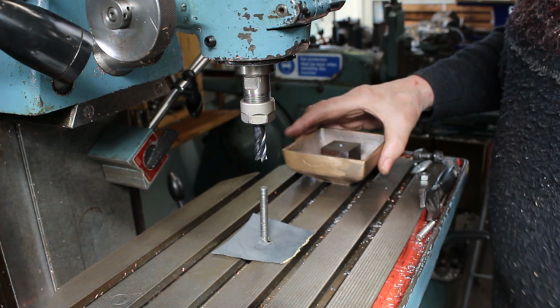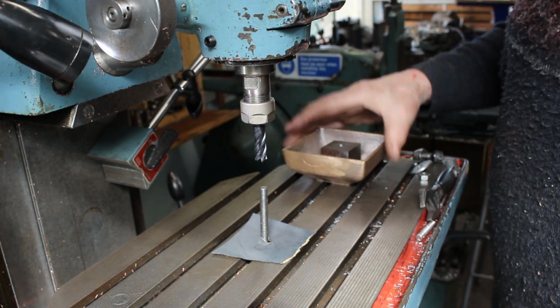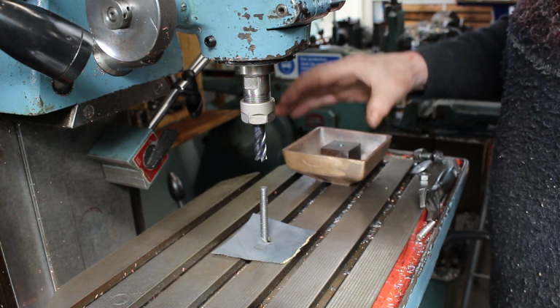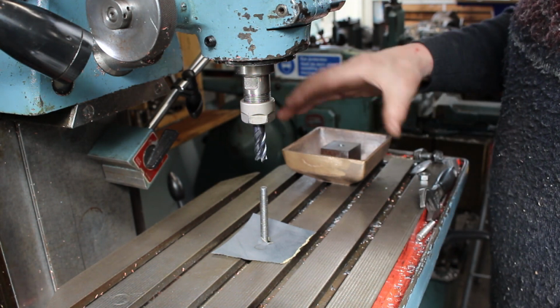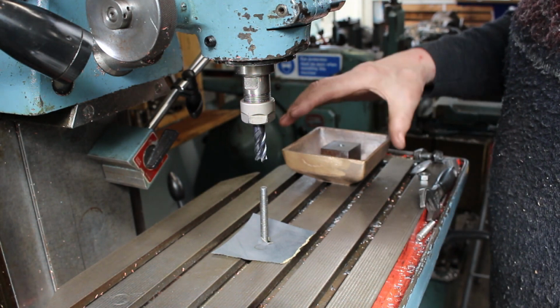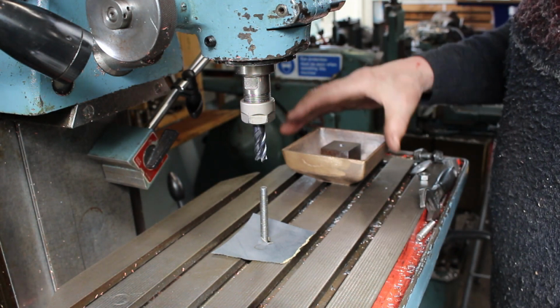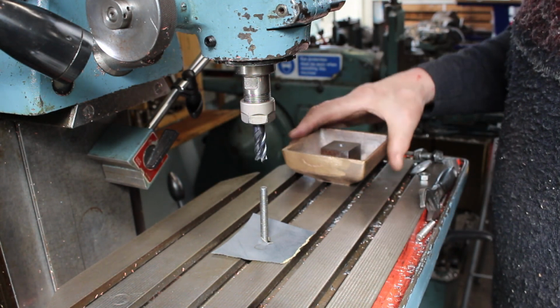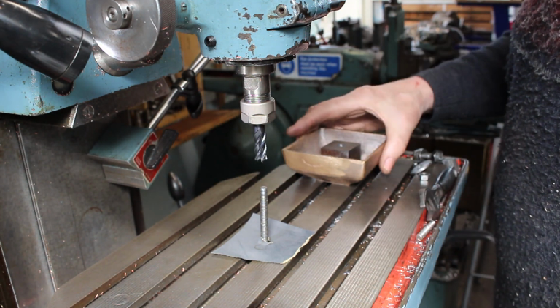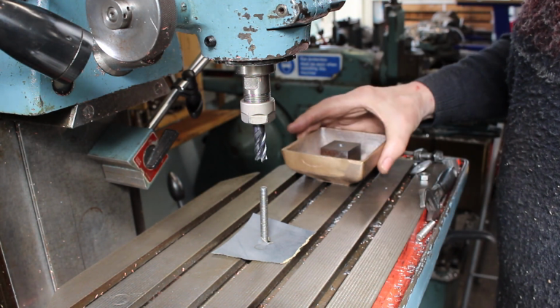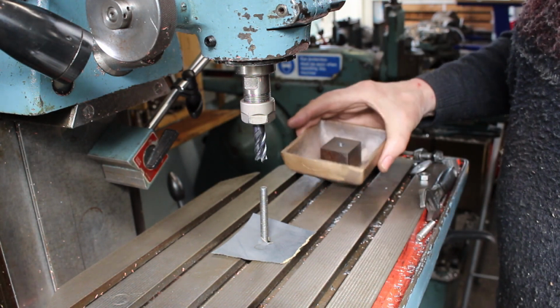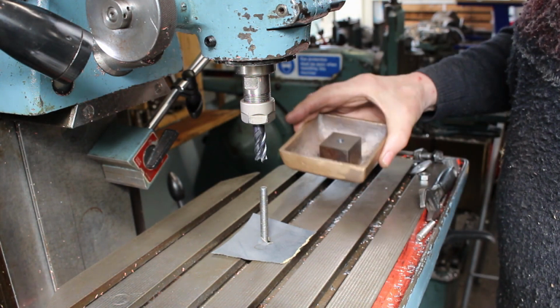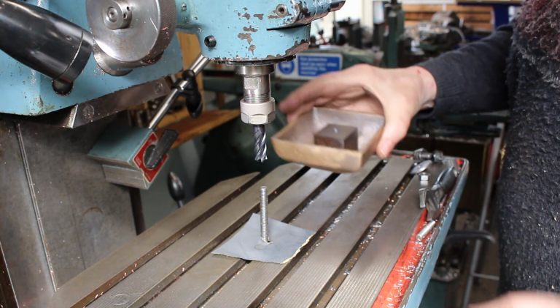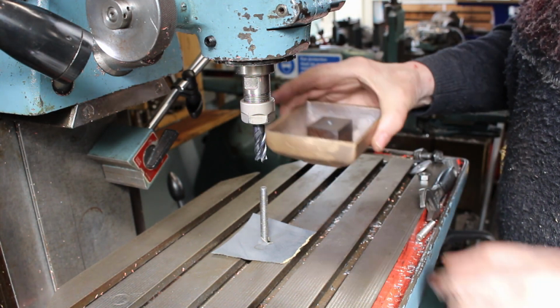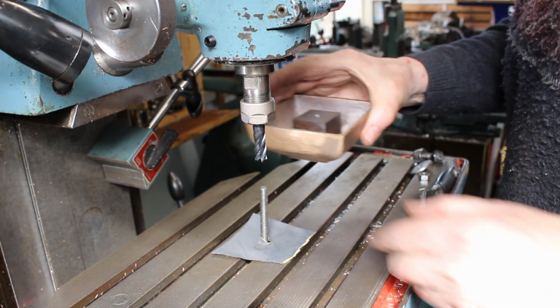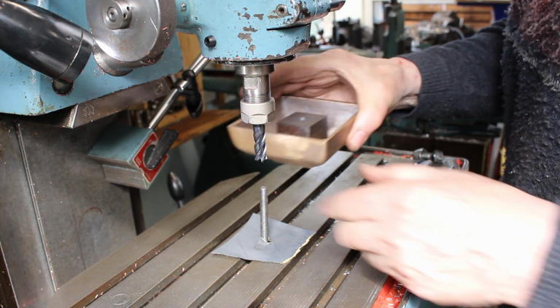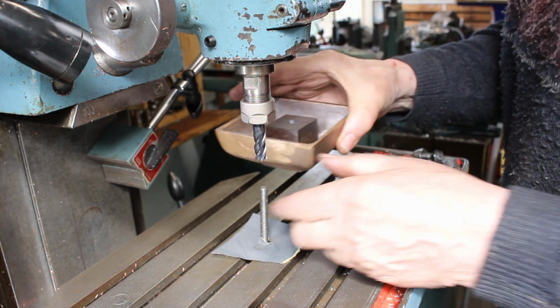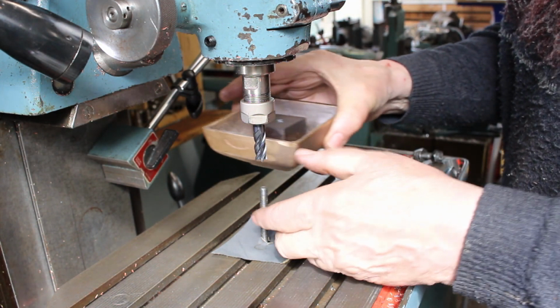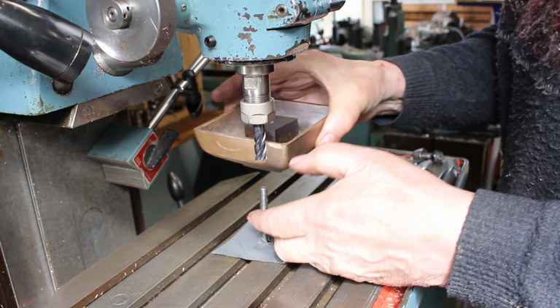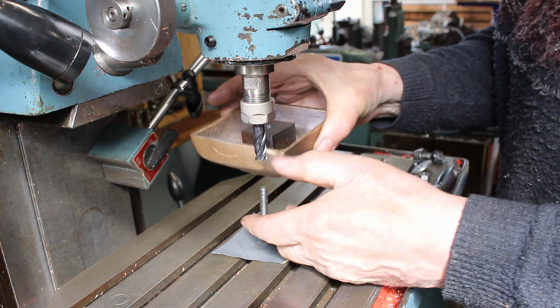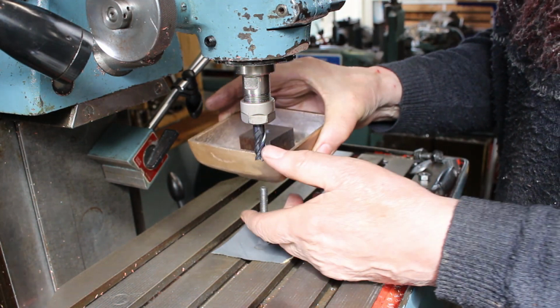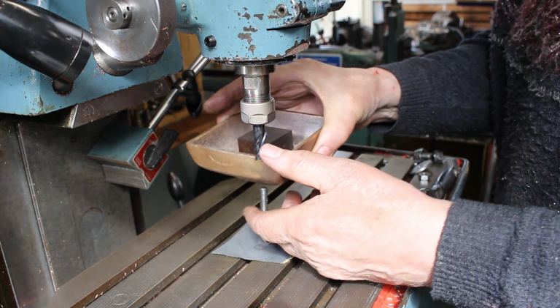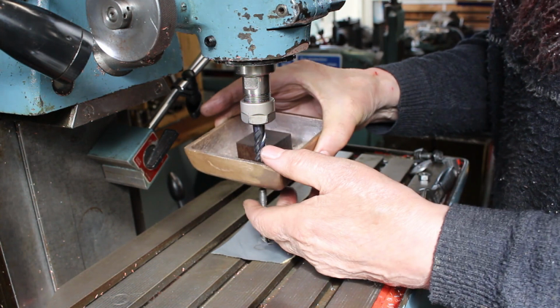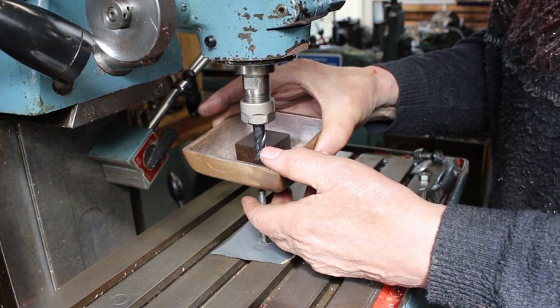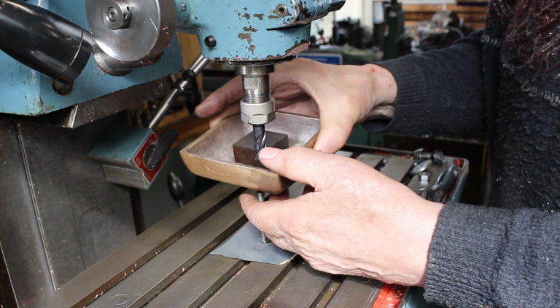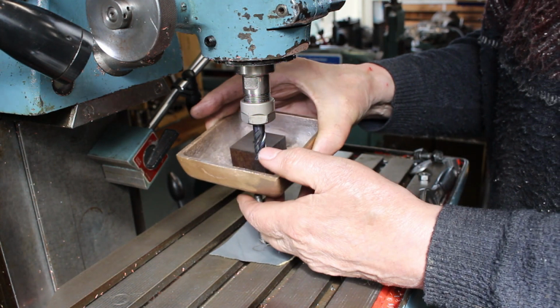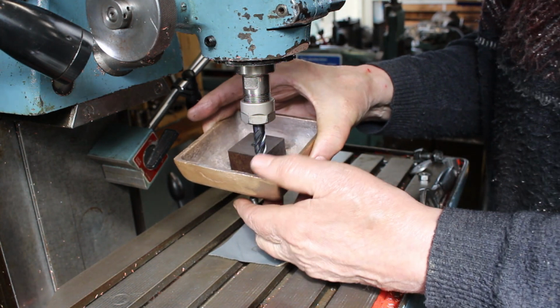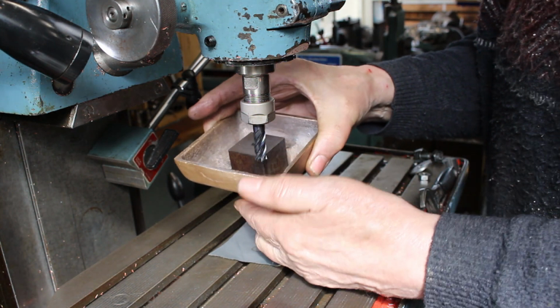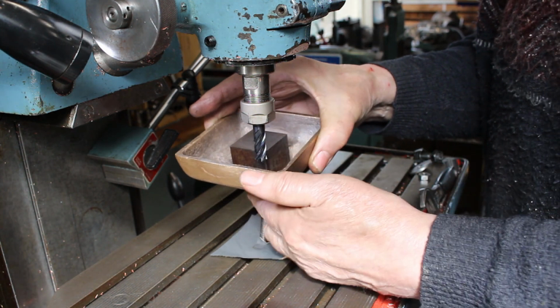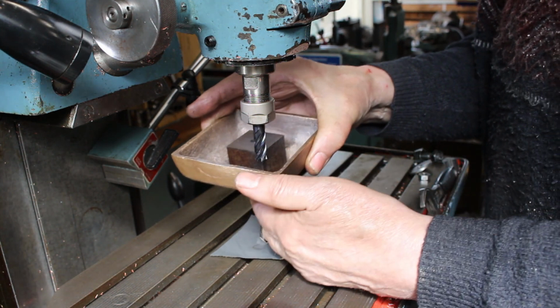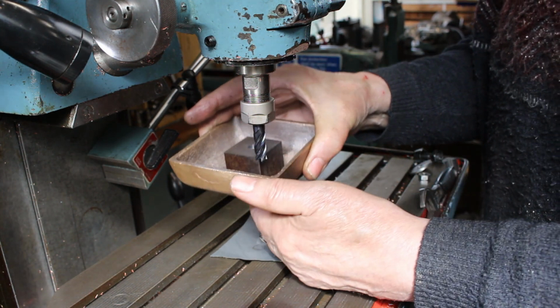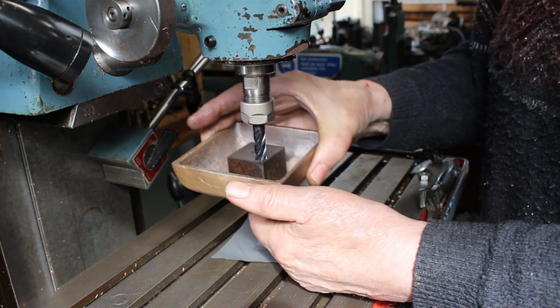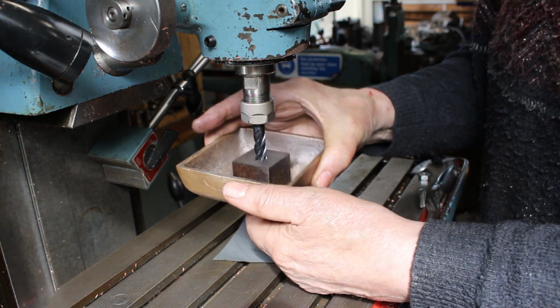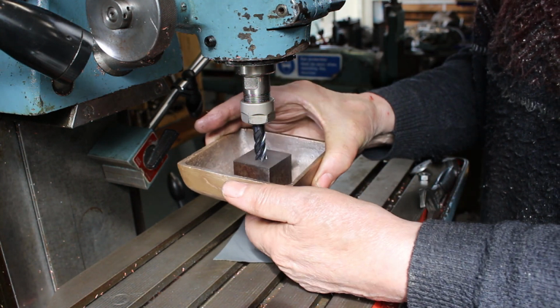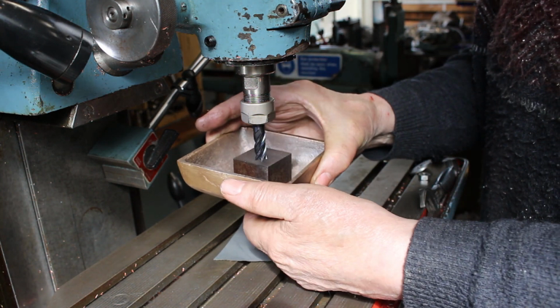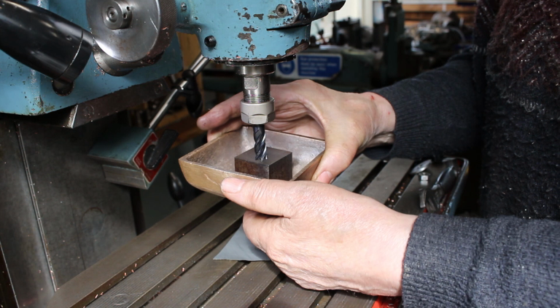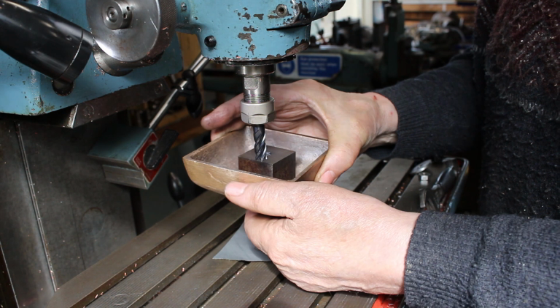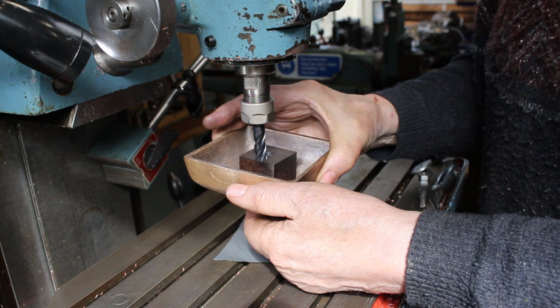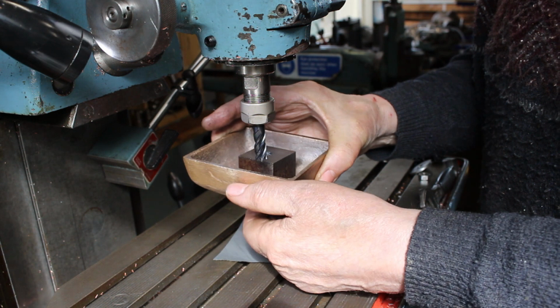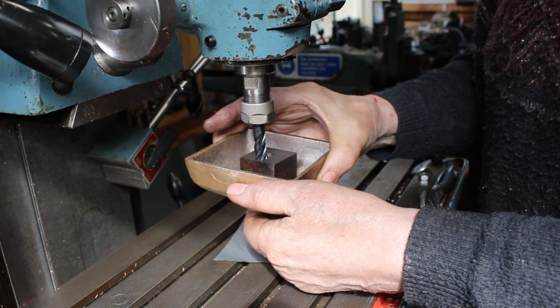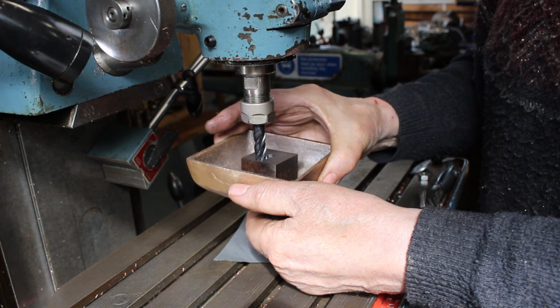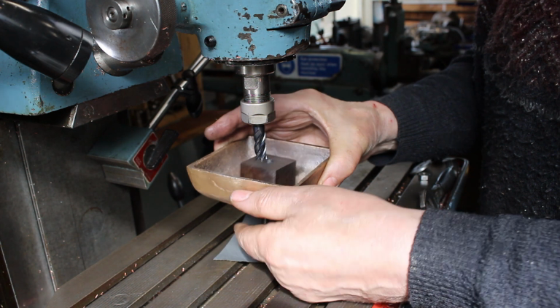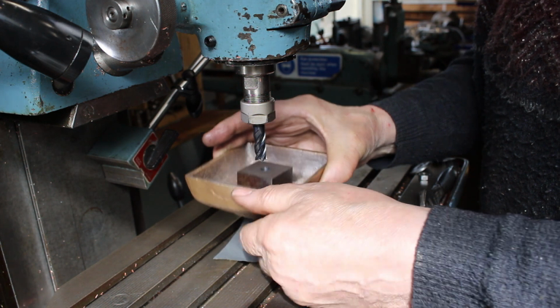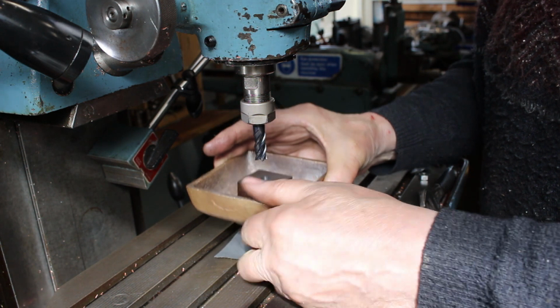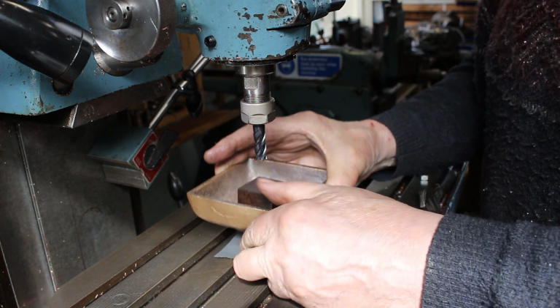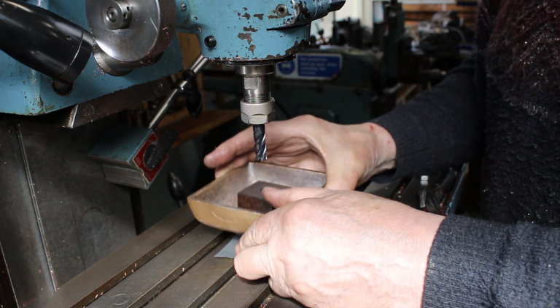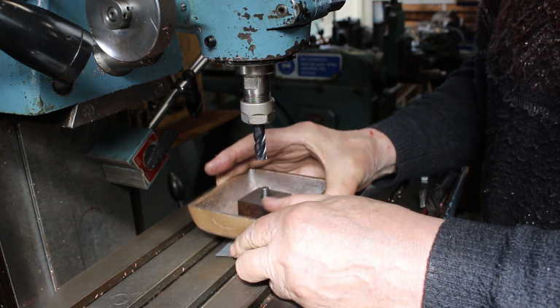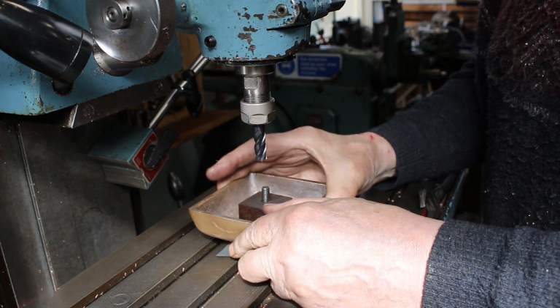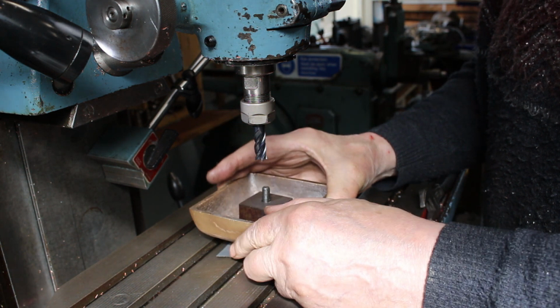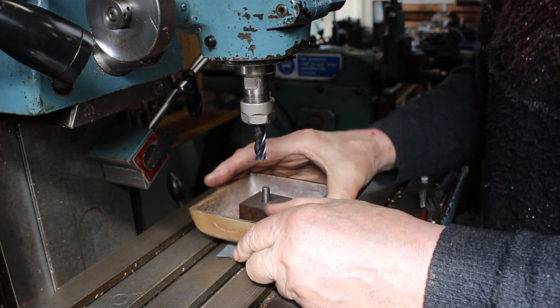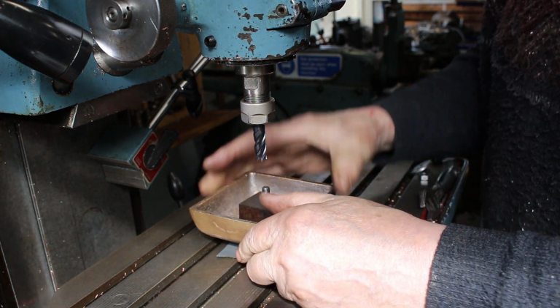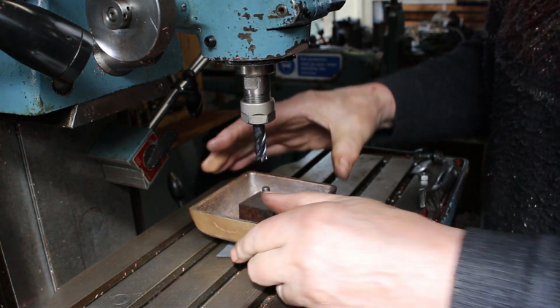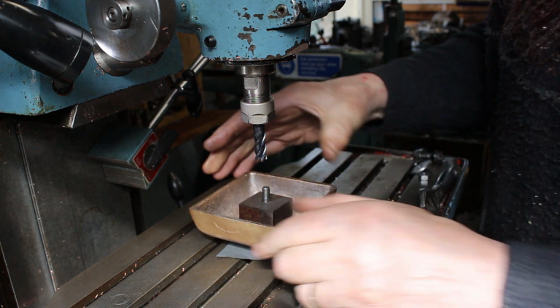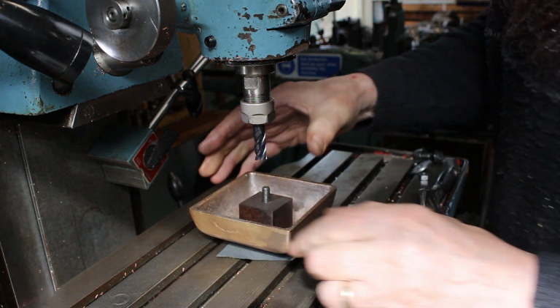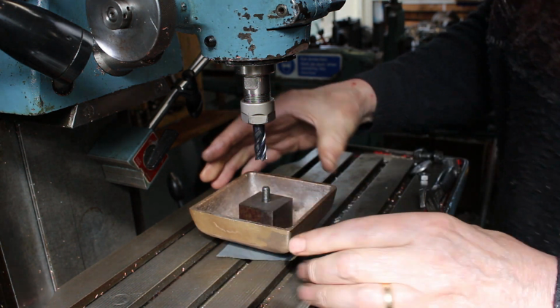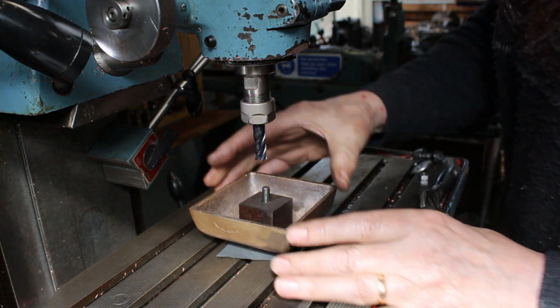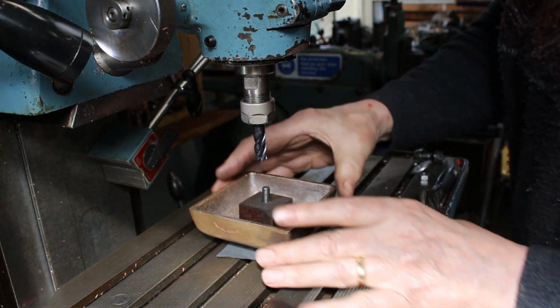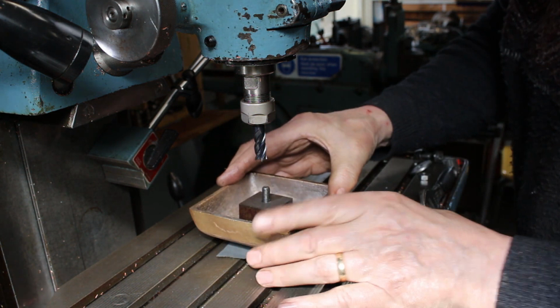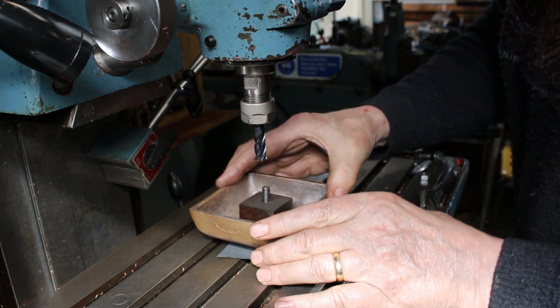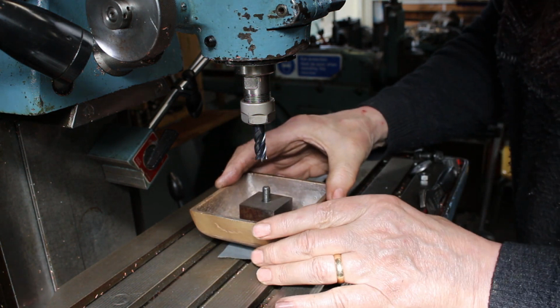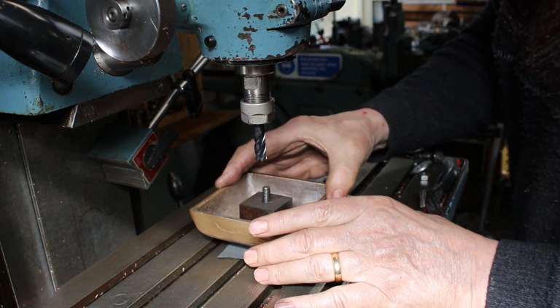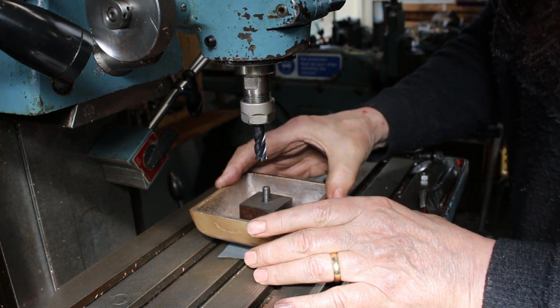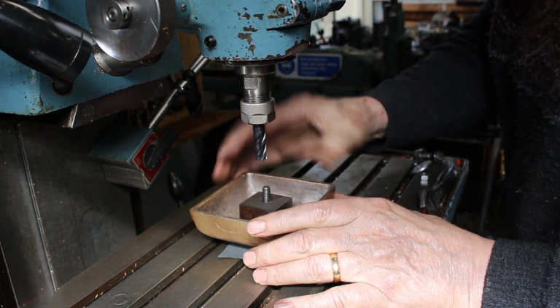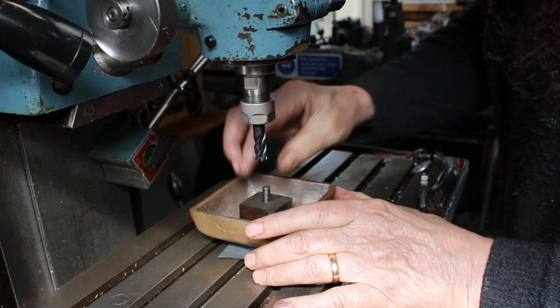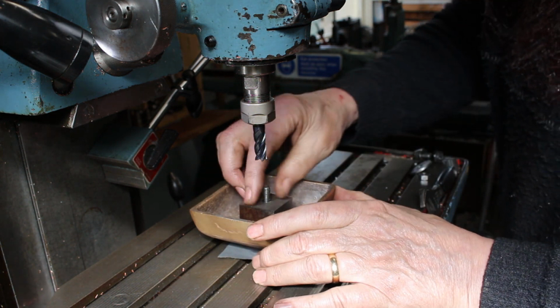It seems we've only got one clamping point so we don't want it to turn — not that we're going to be taking heavy cuts or anything.